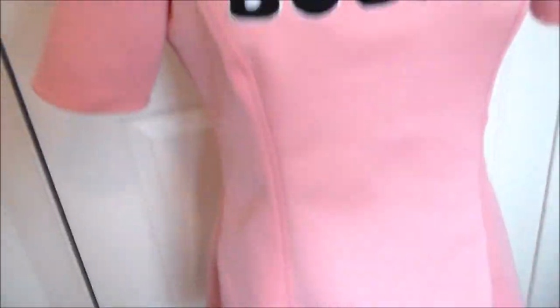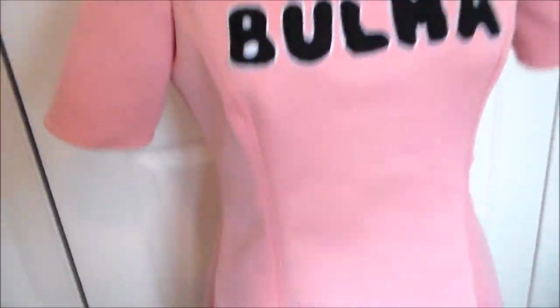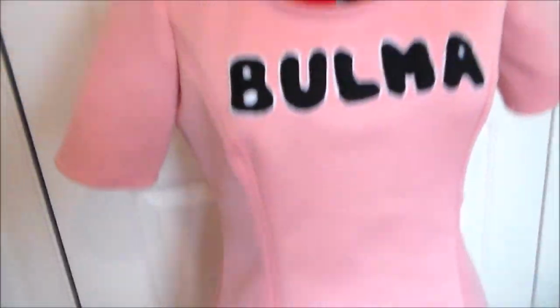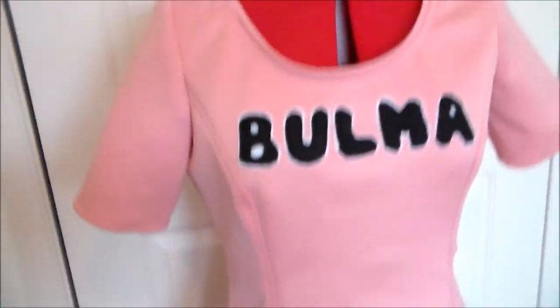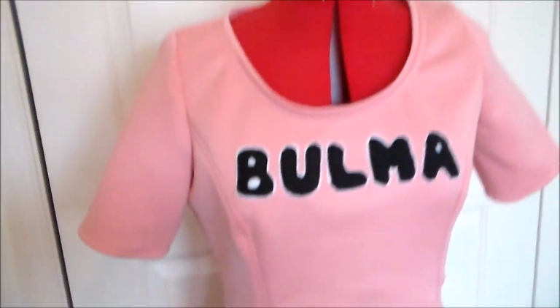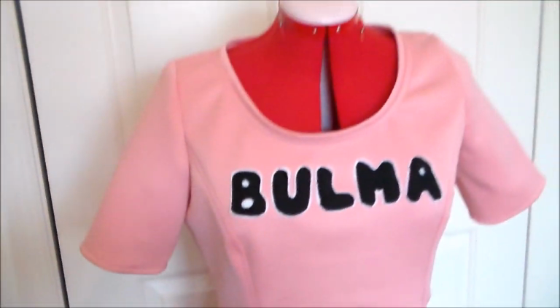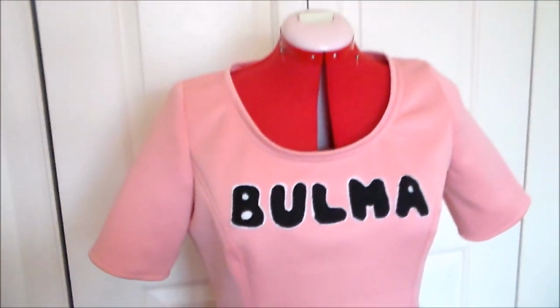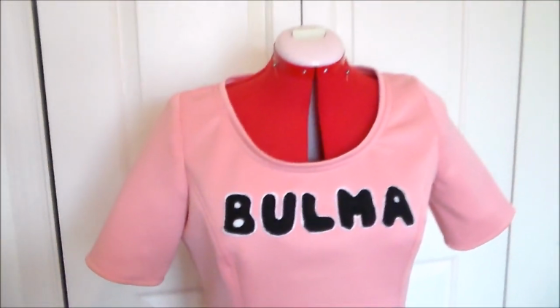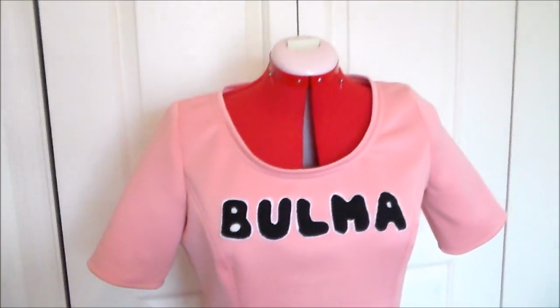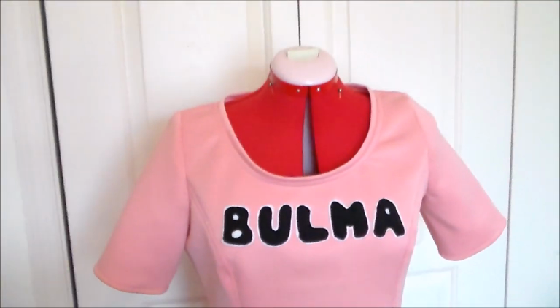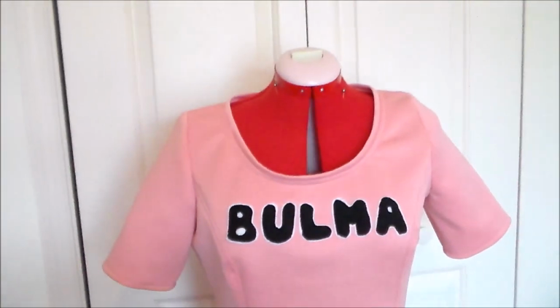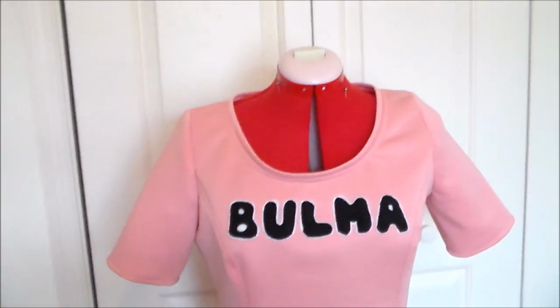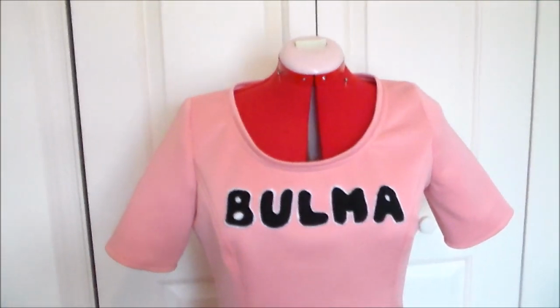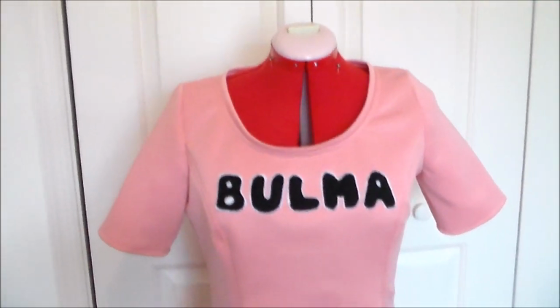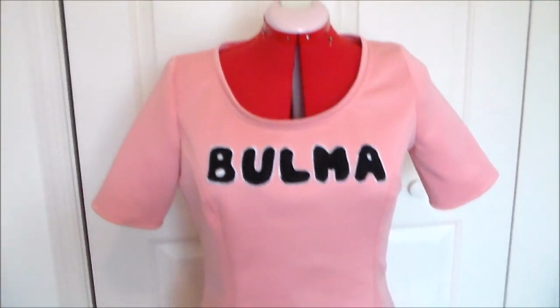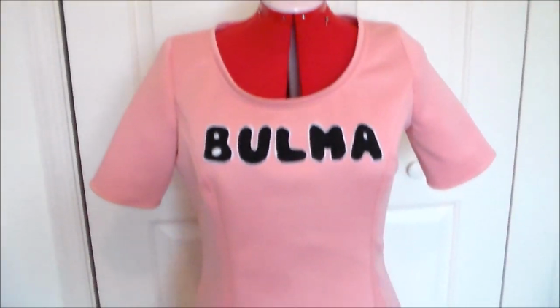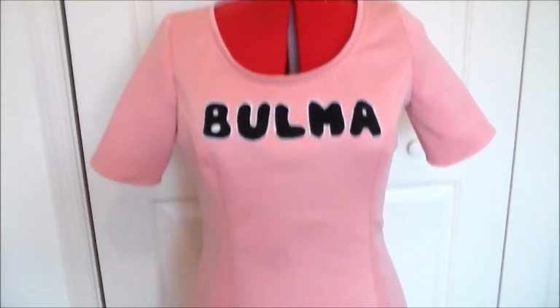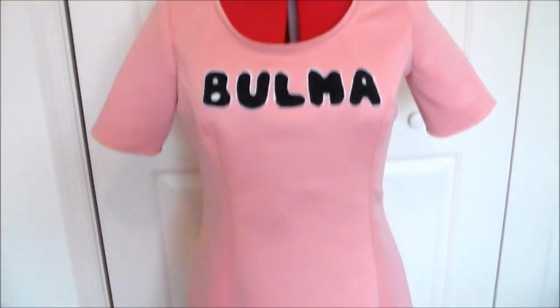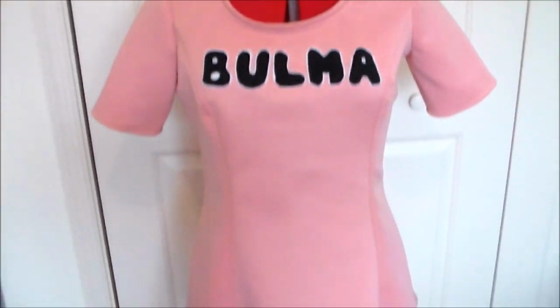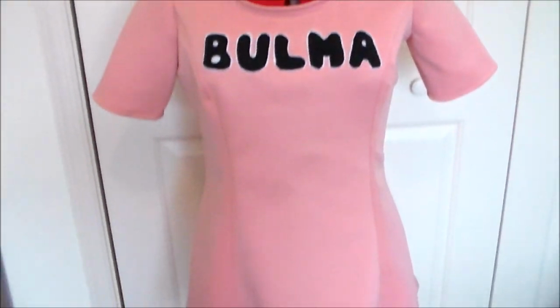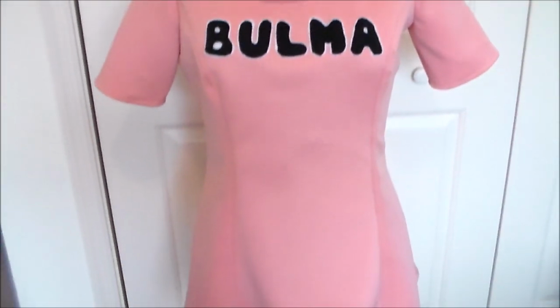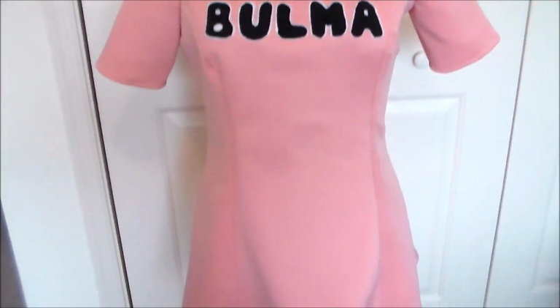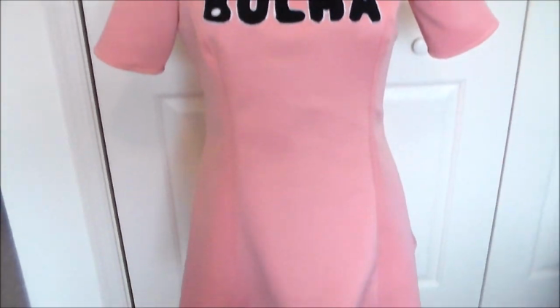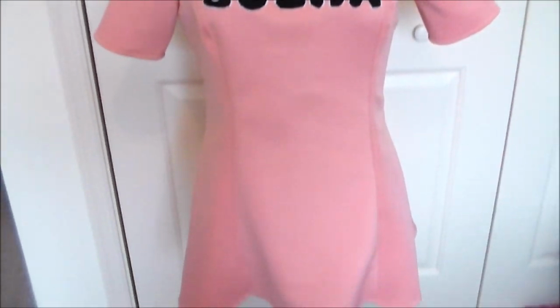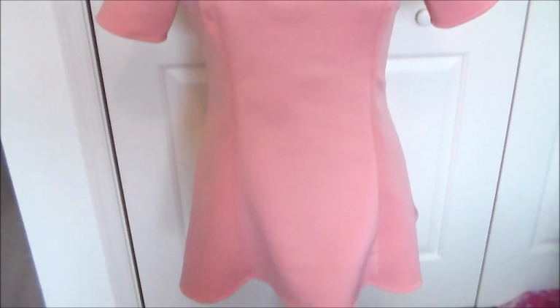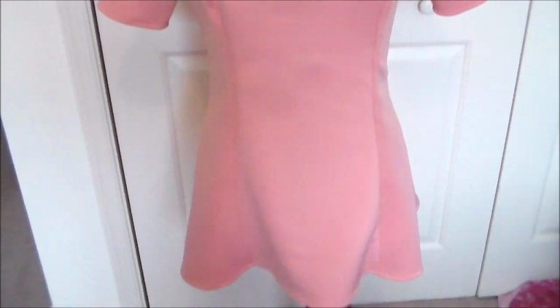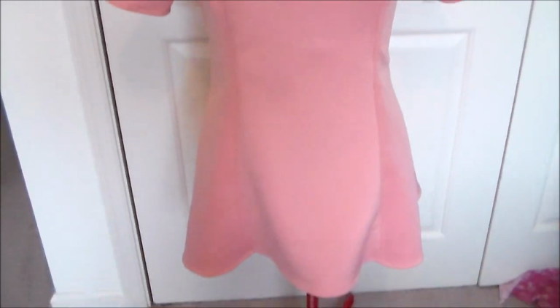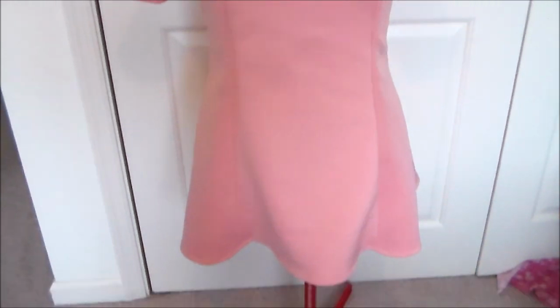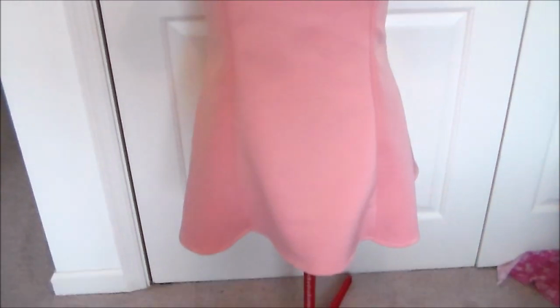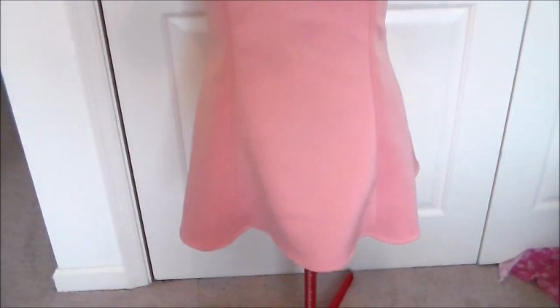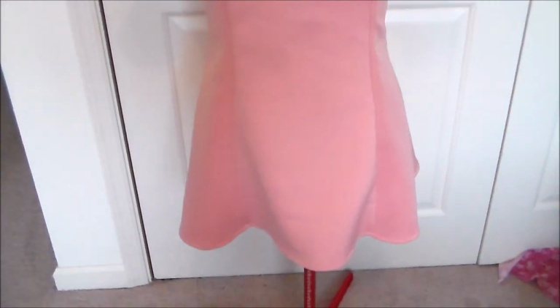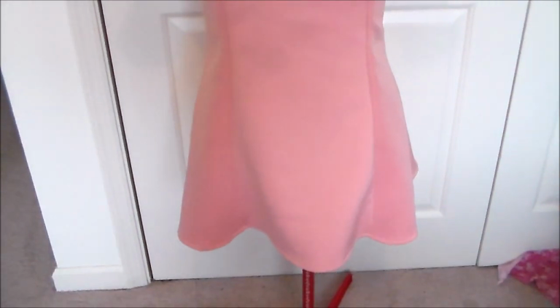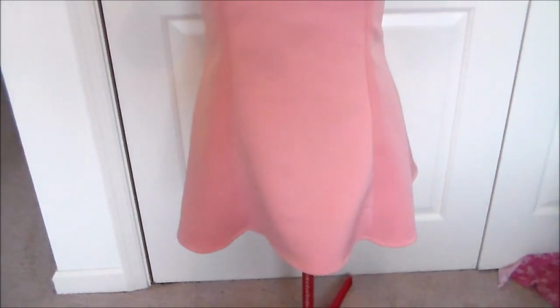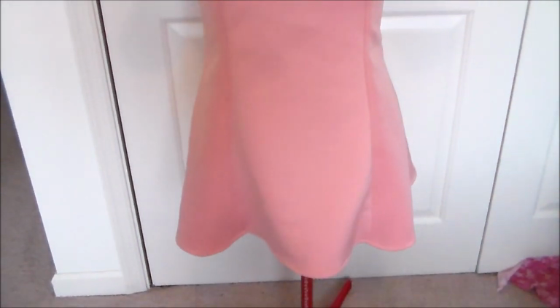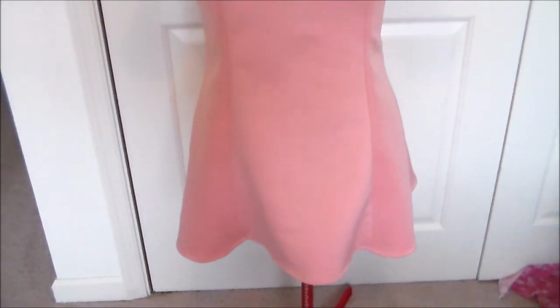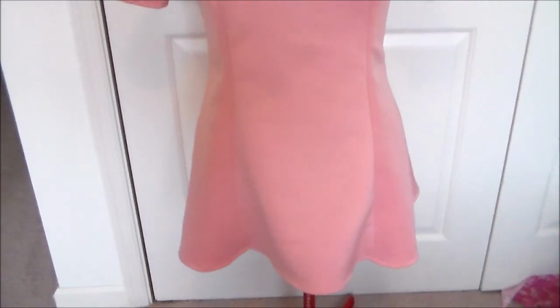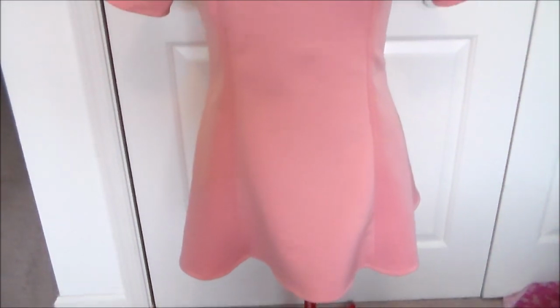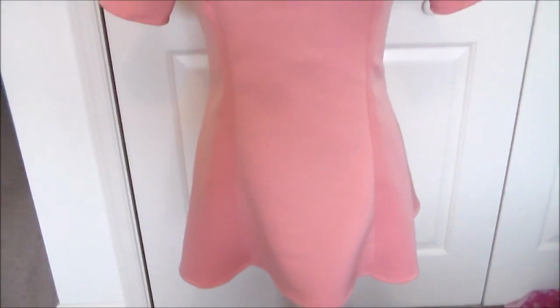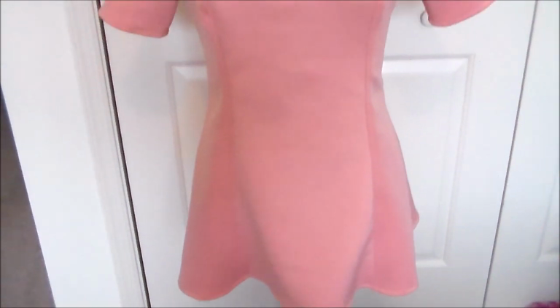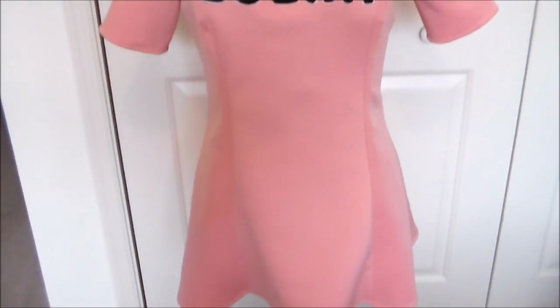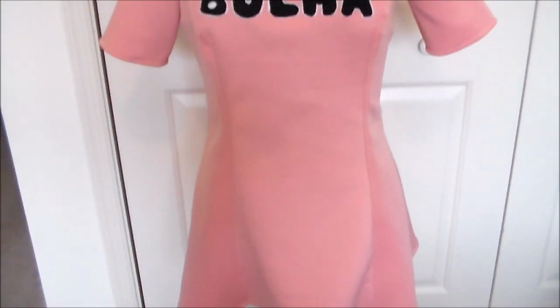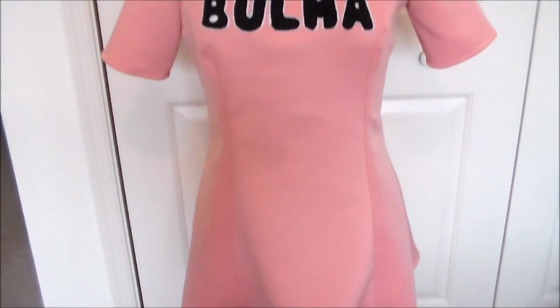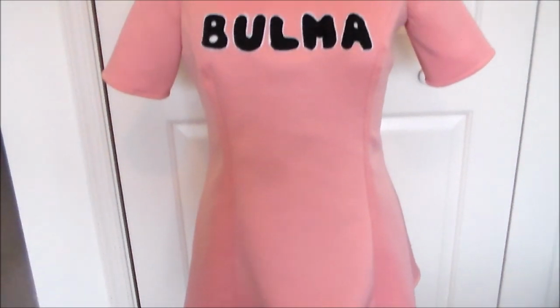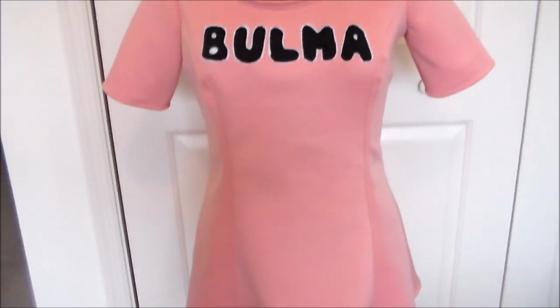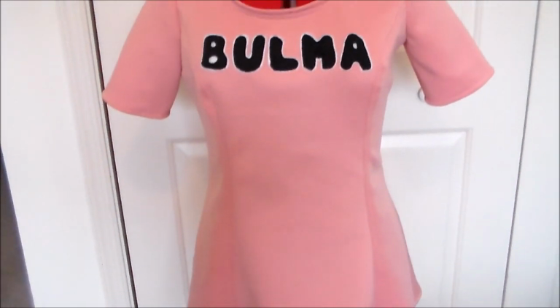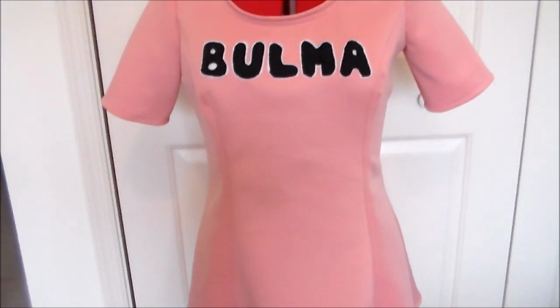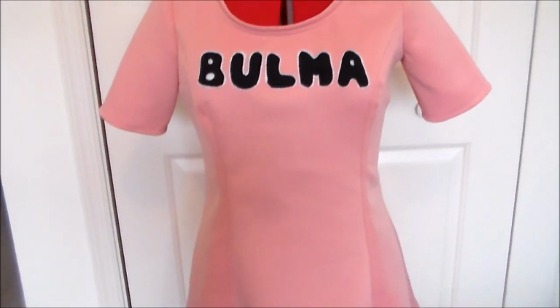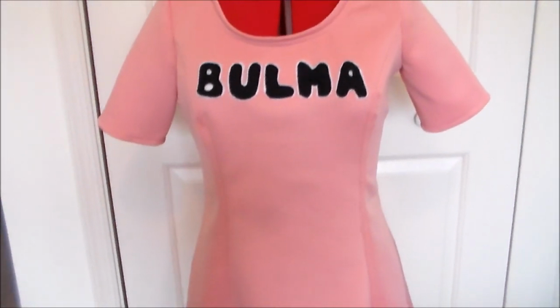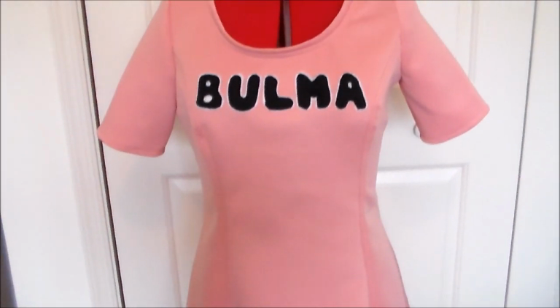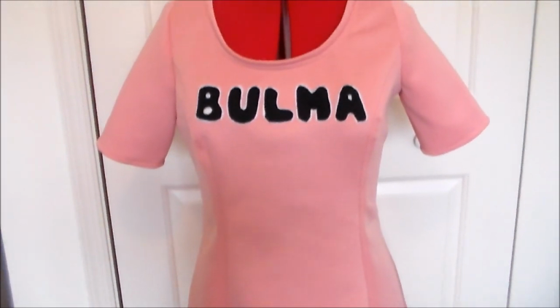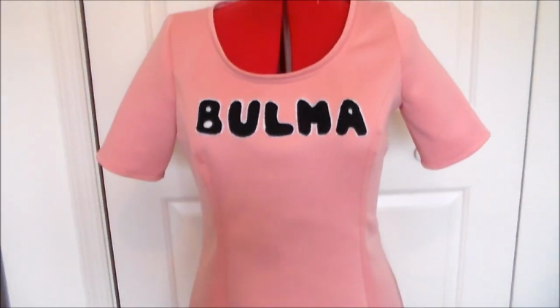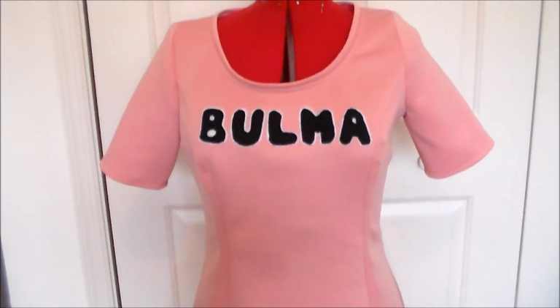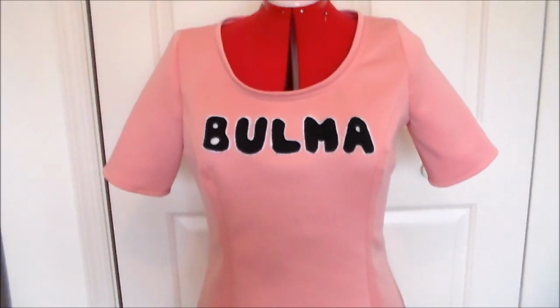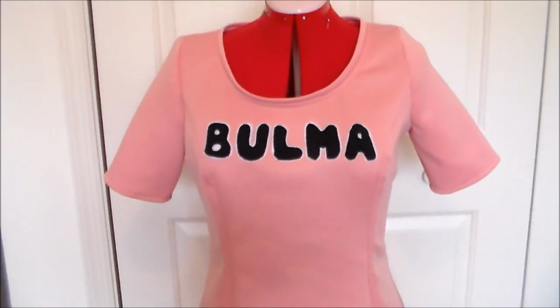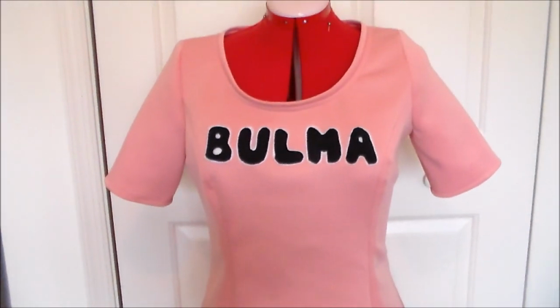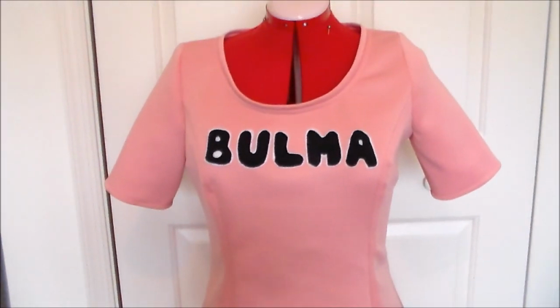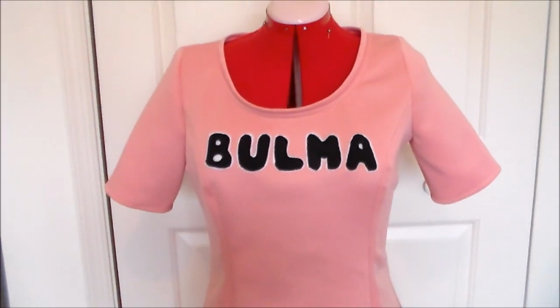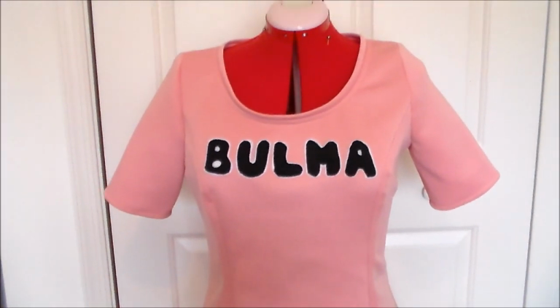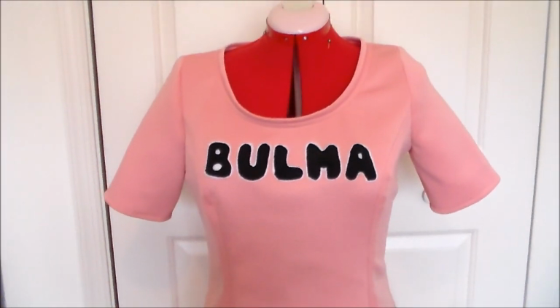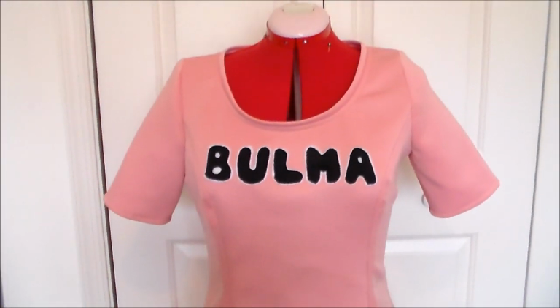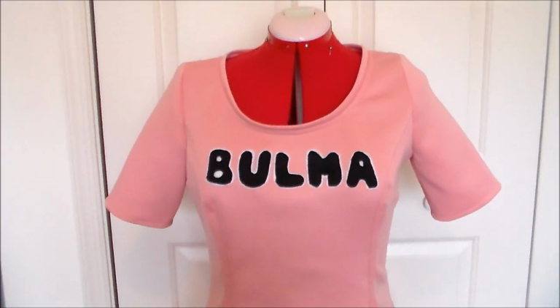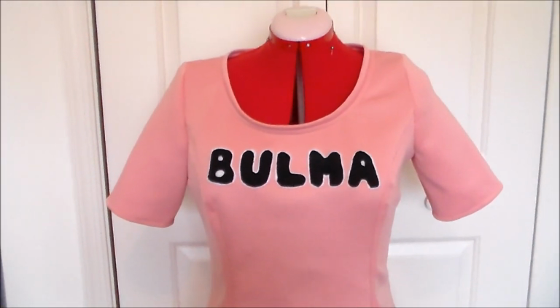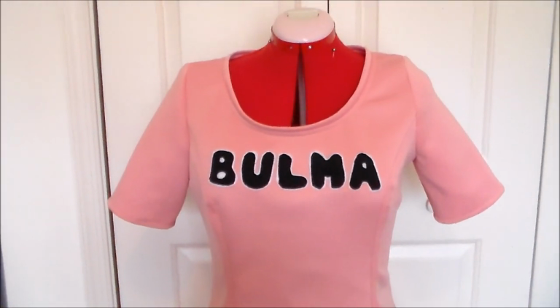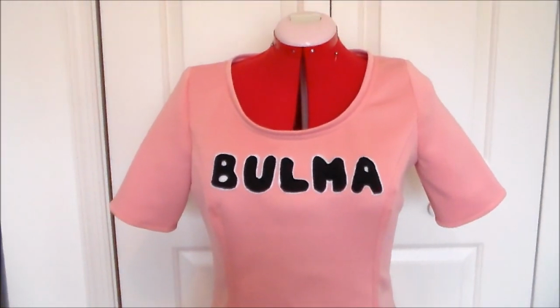And with that, Bulma's dress is done! For more cosplay tutorial videos, please subscribe and thank you very much for watching!